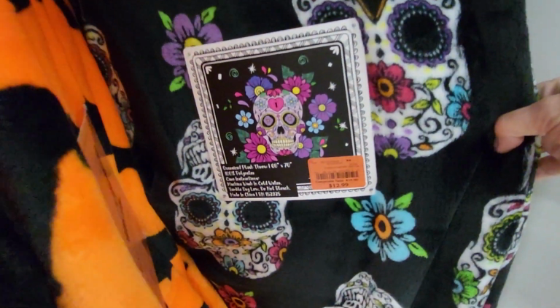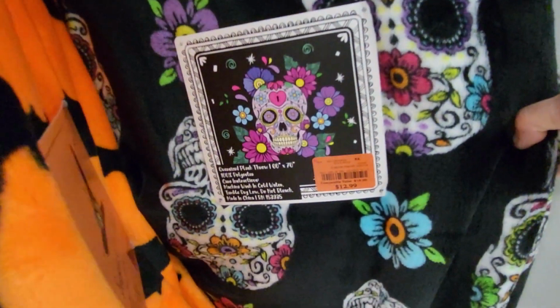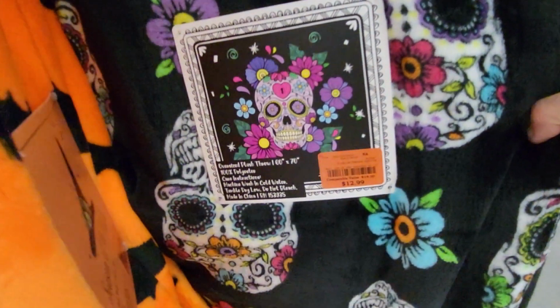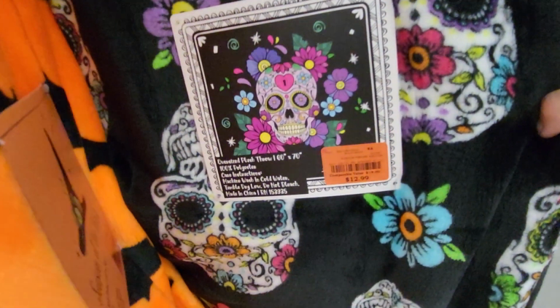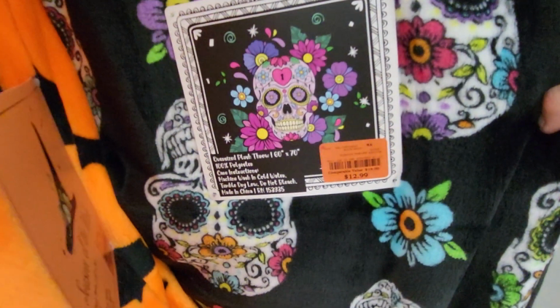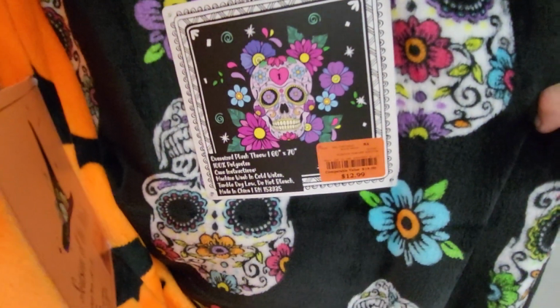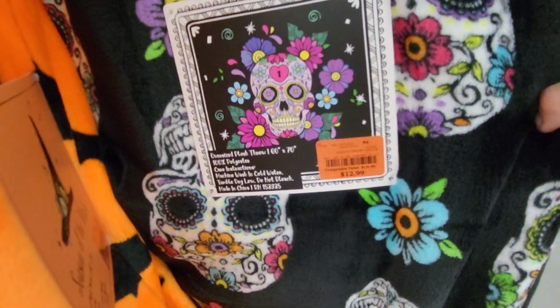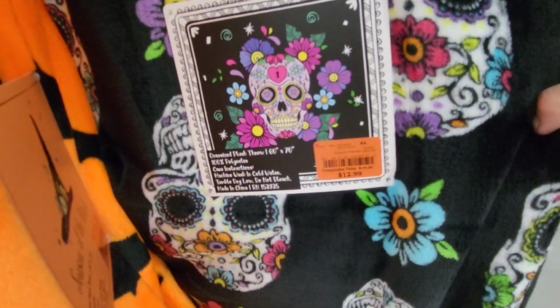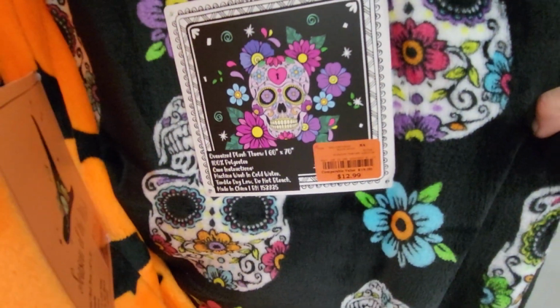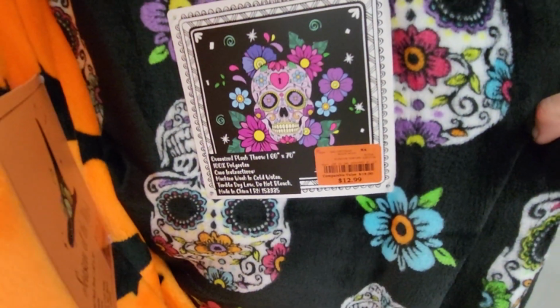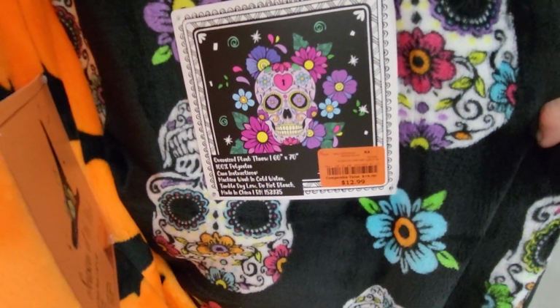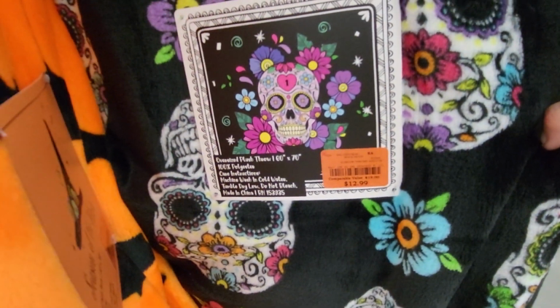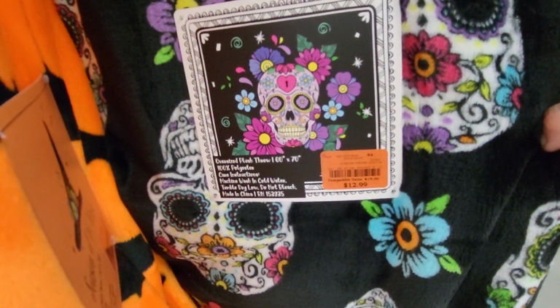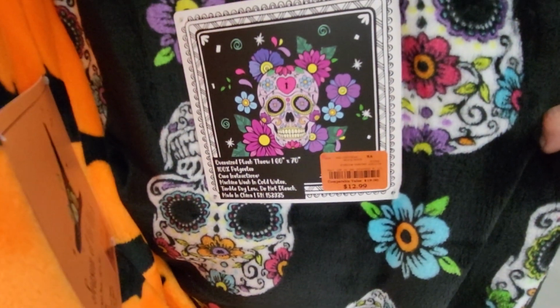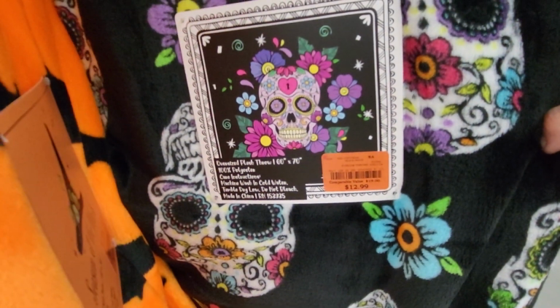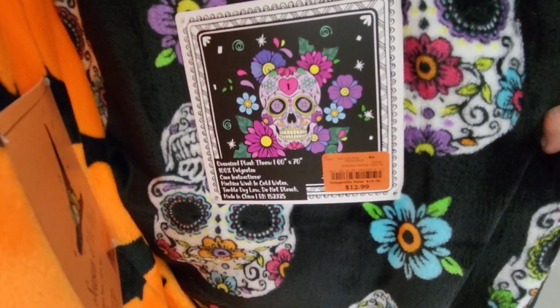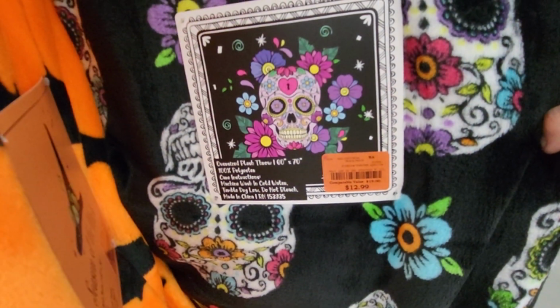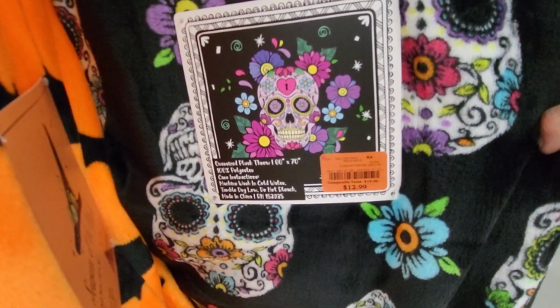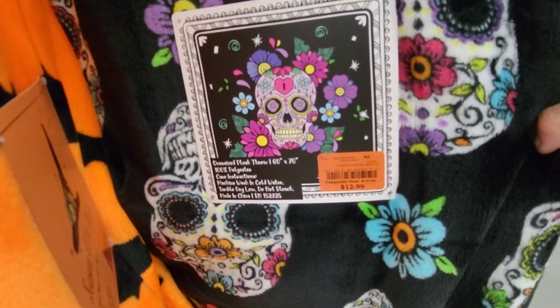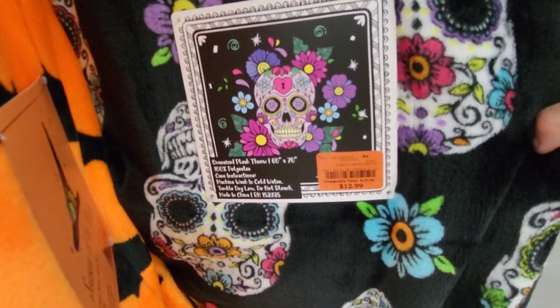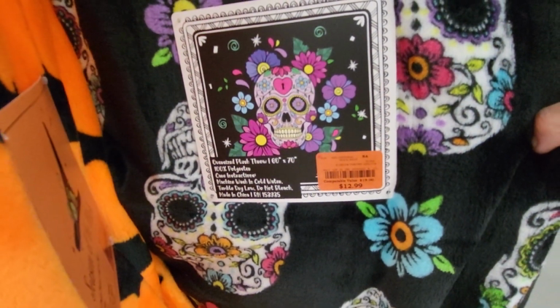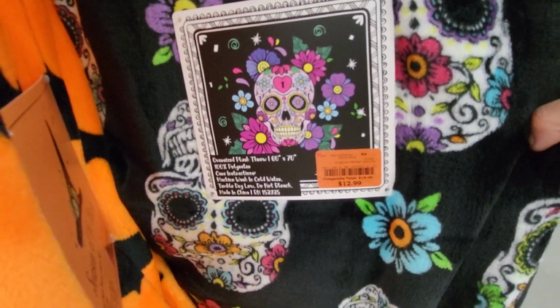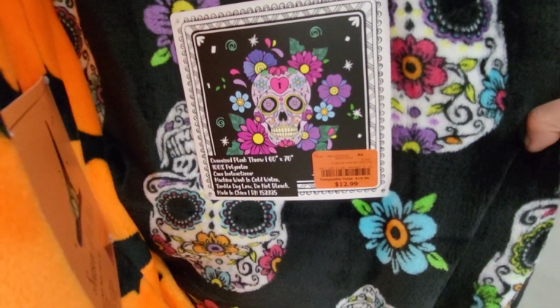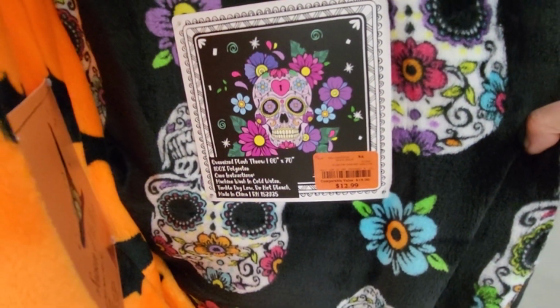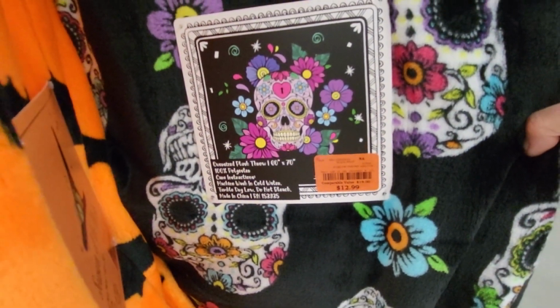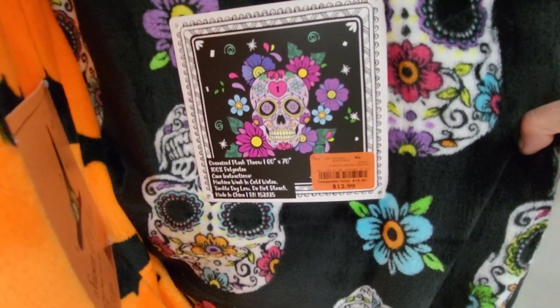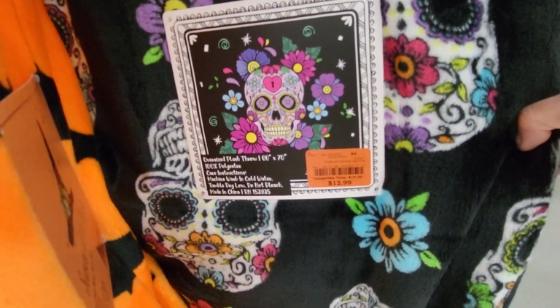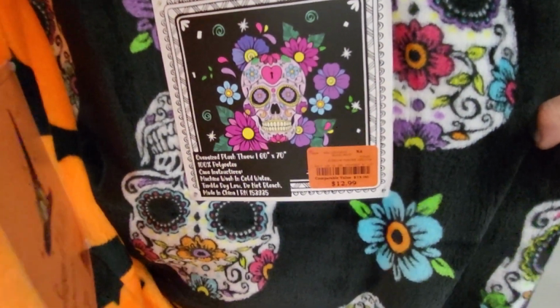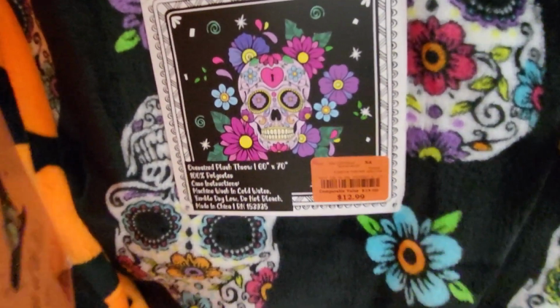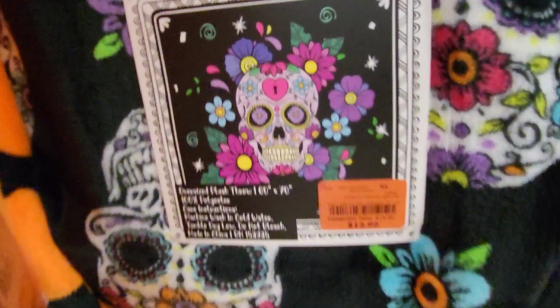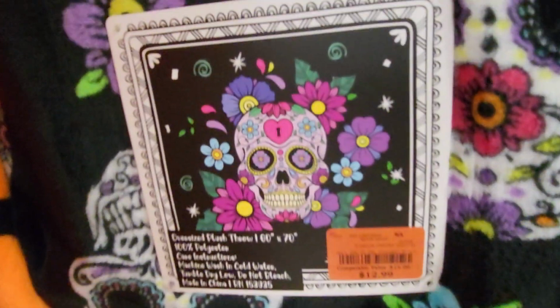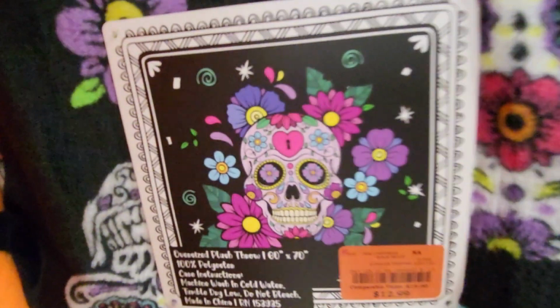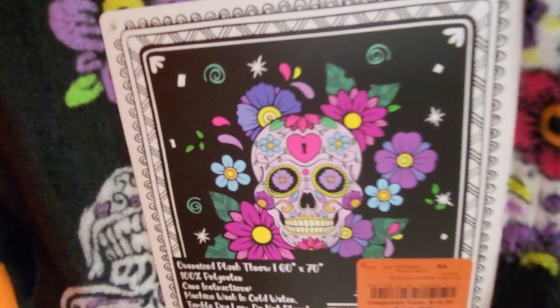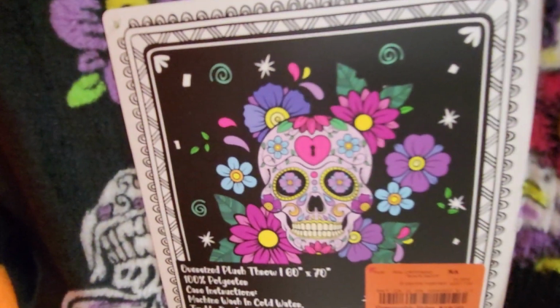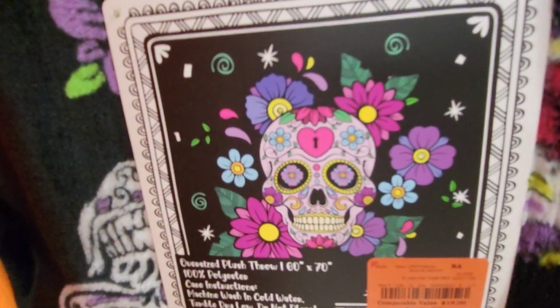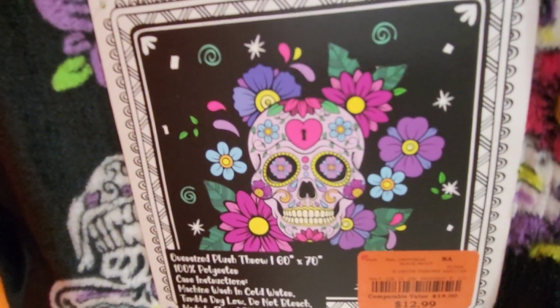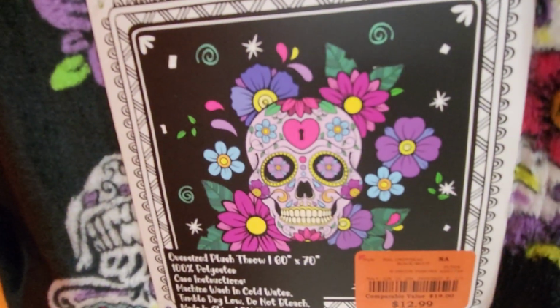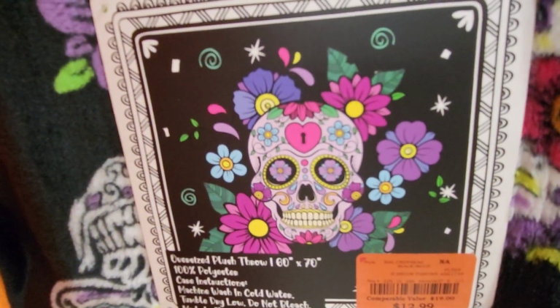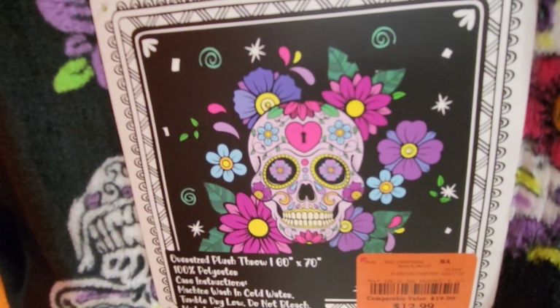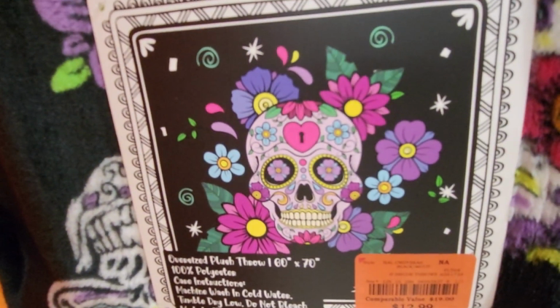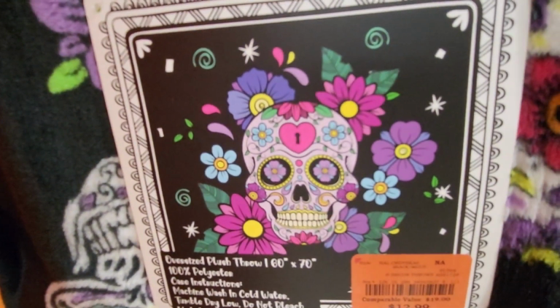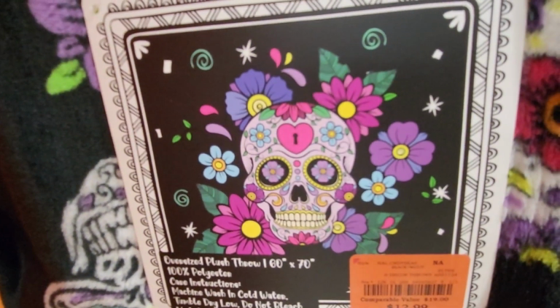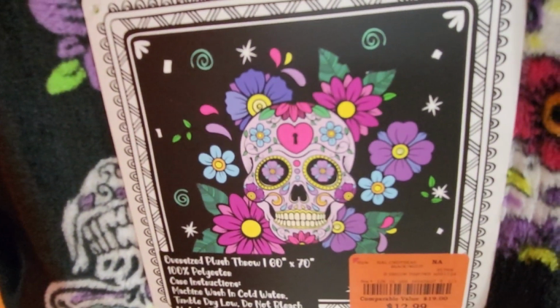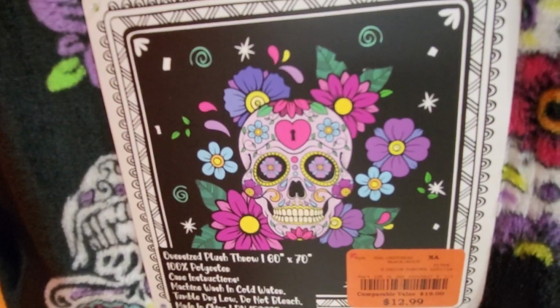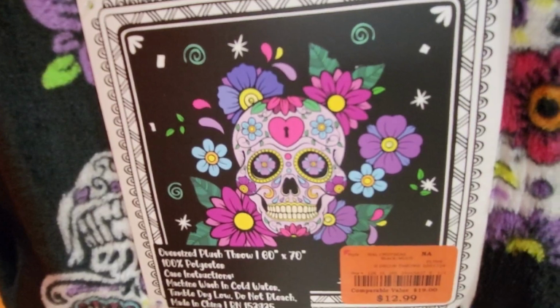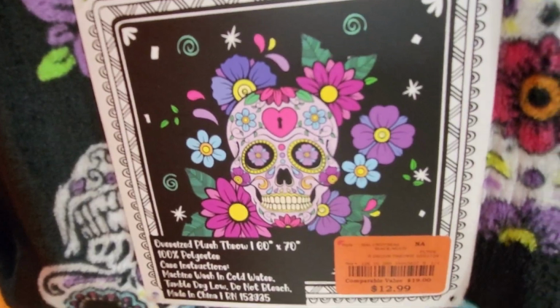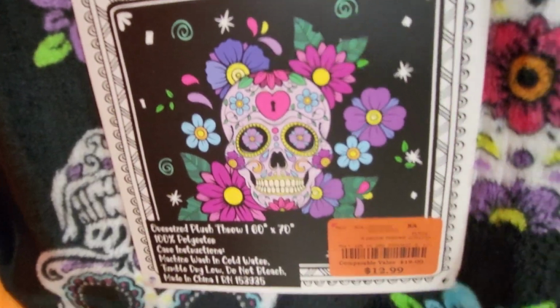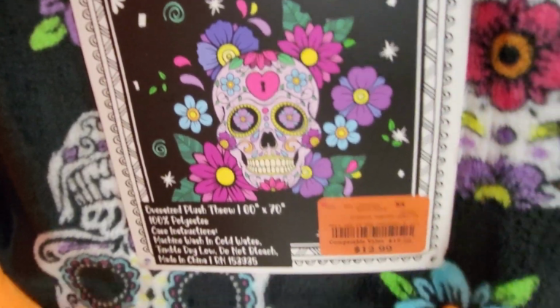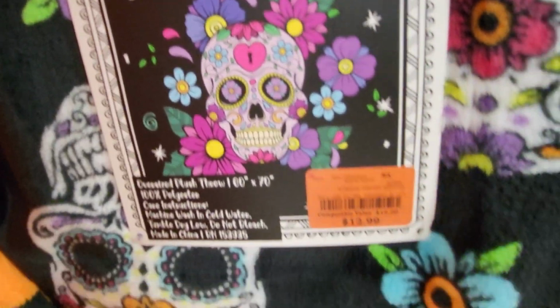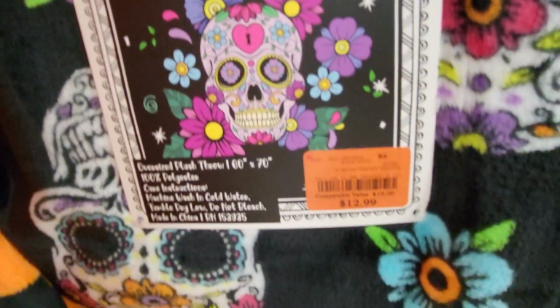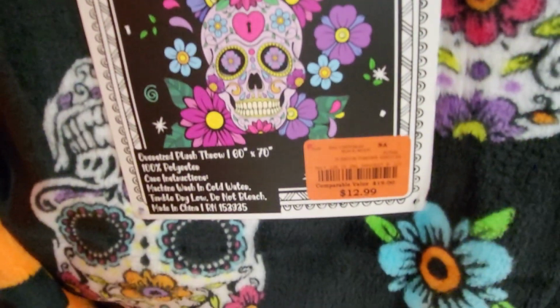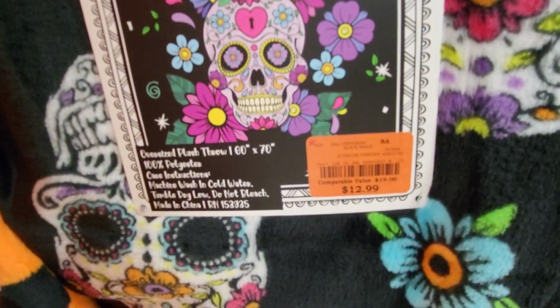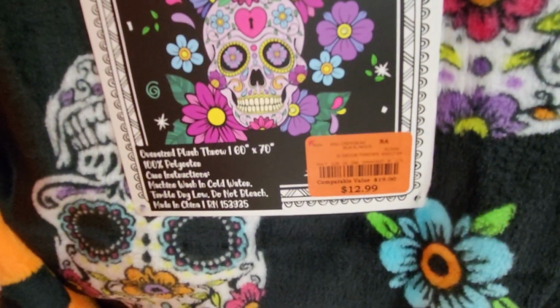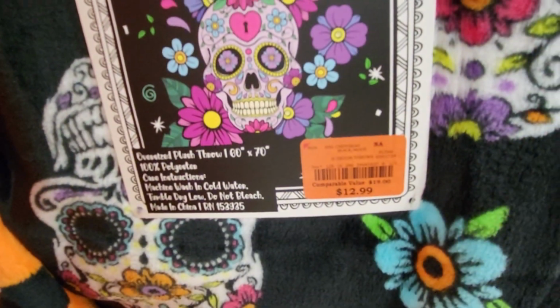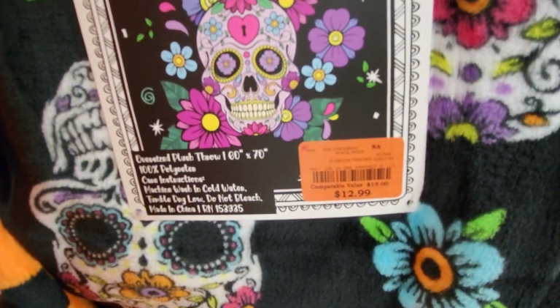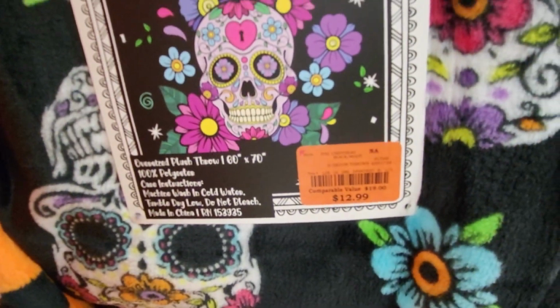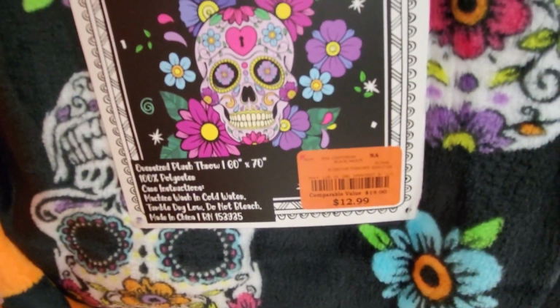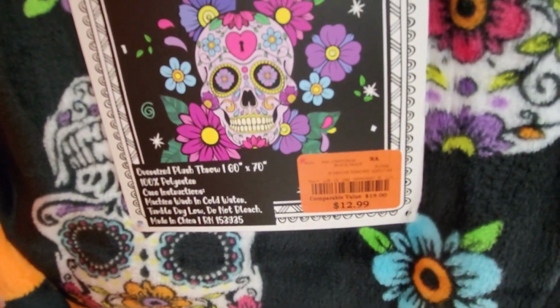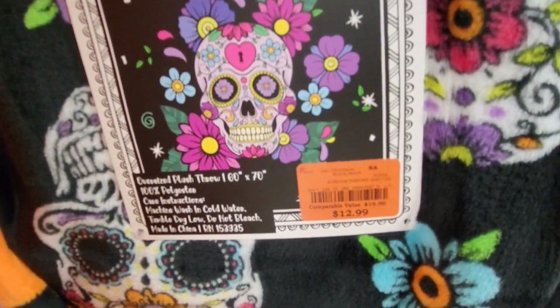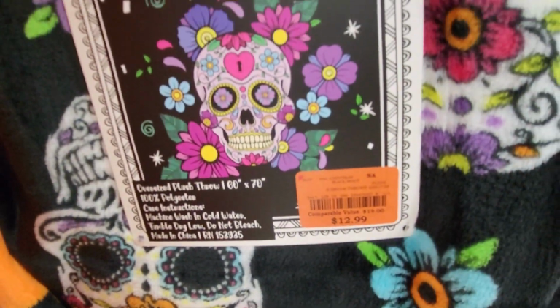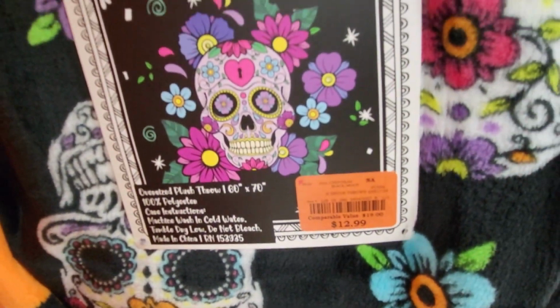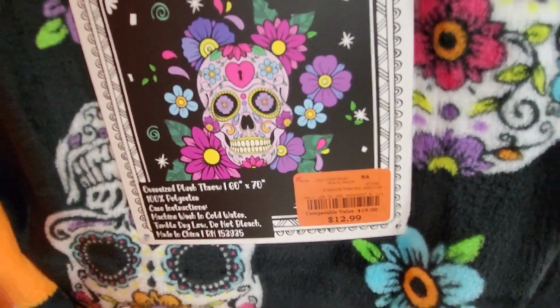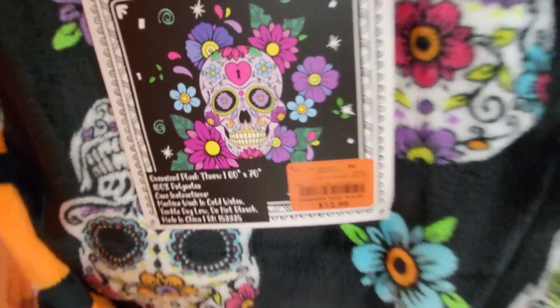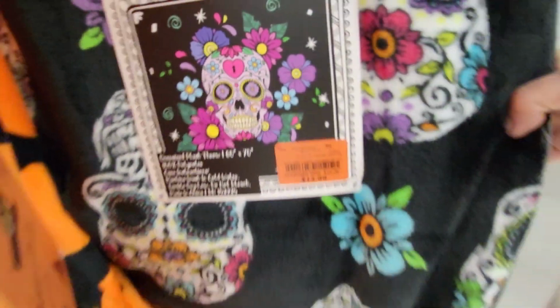The Oversized 60 by 70 with colorful skeletons on it. This one's $12.99.